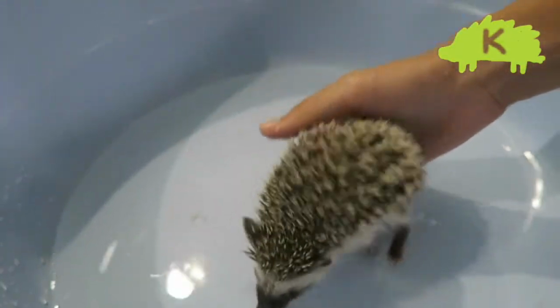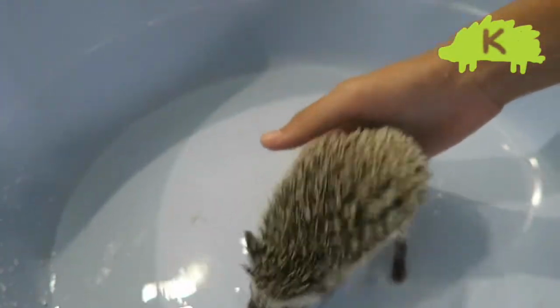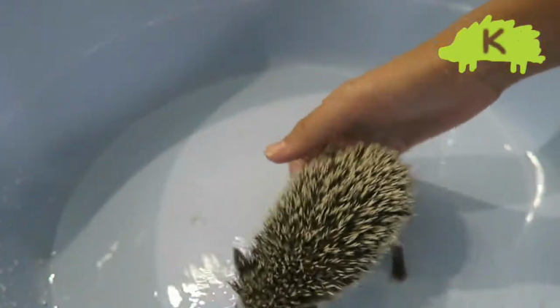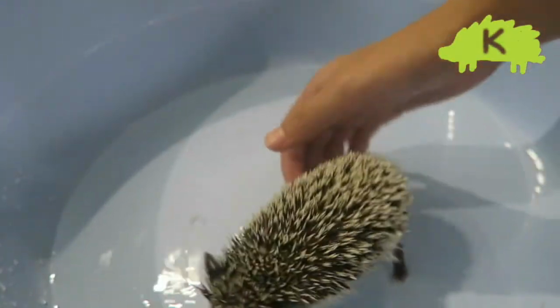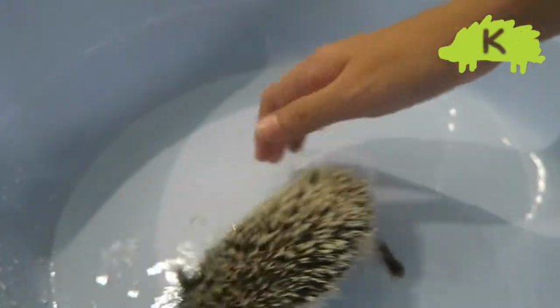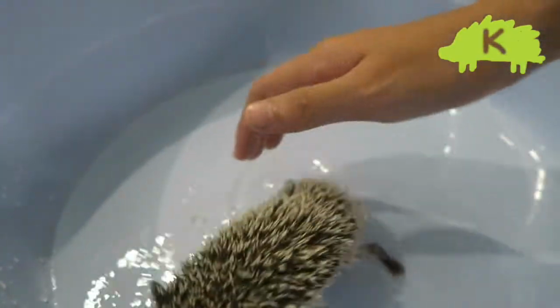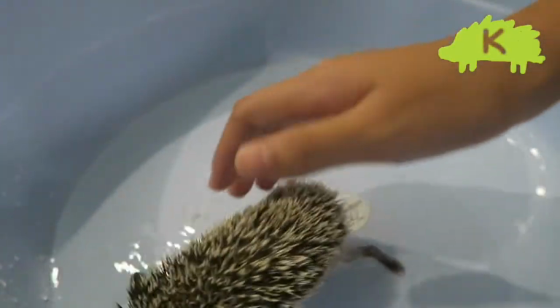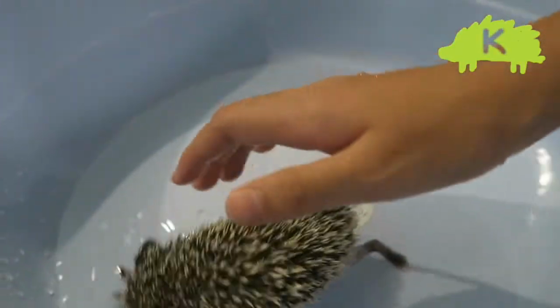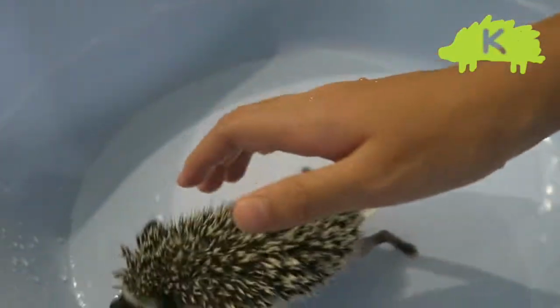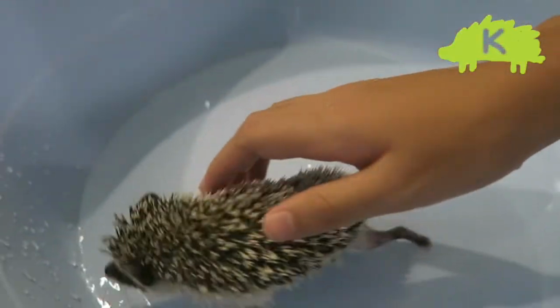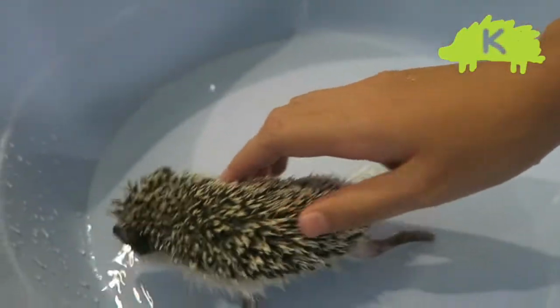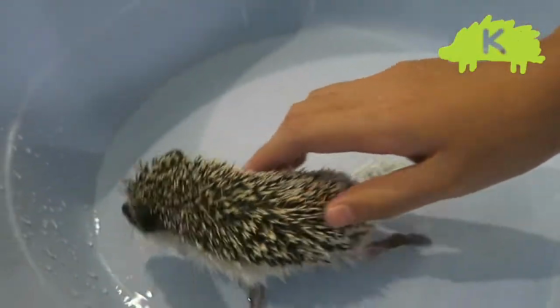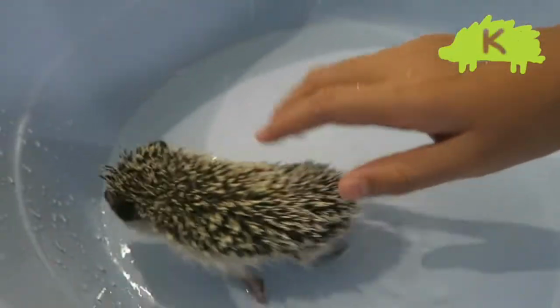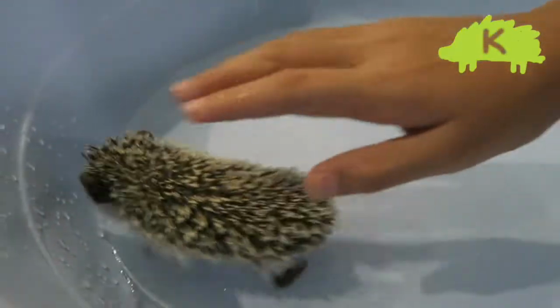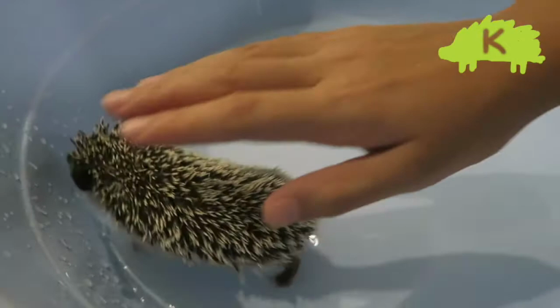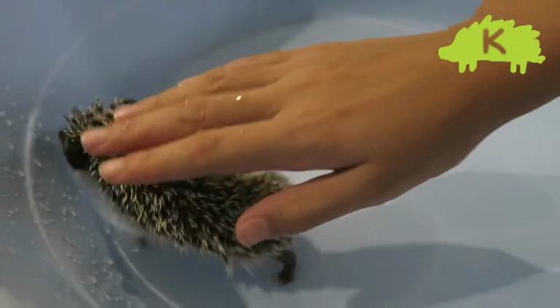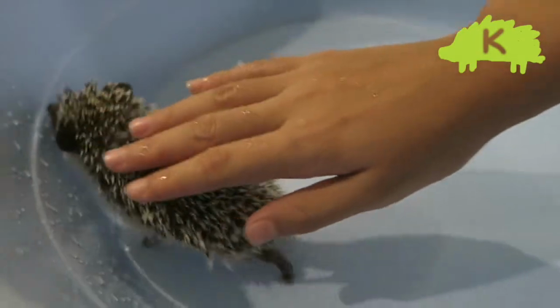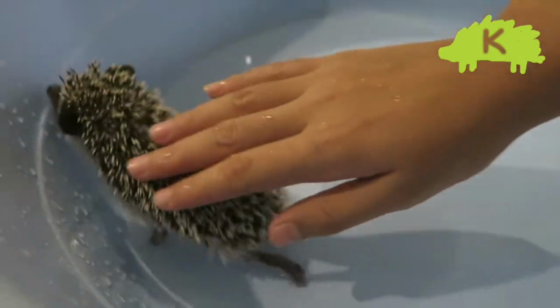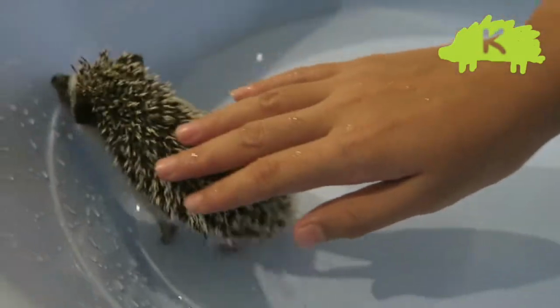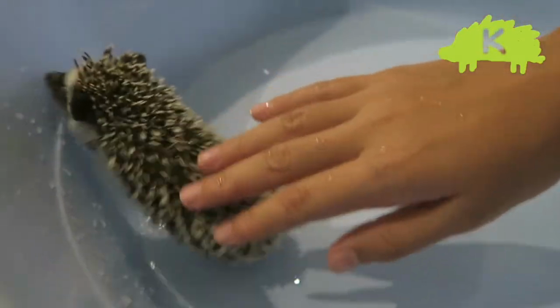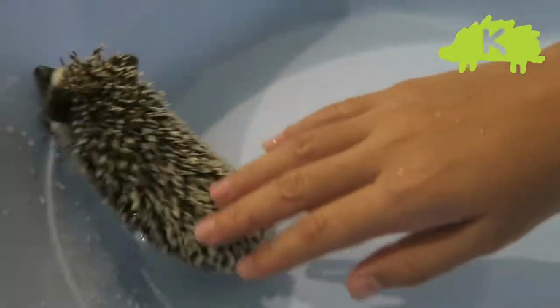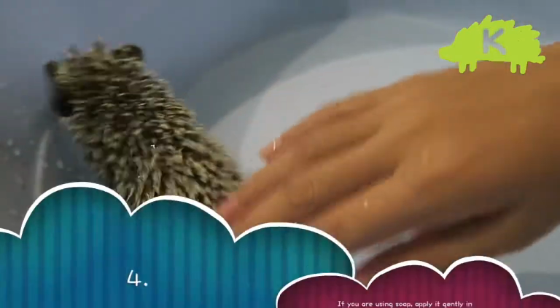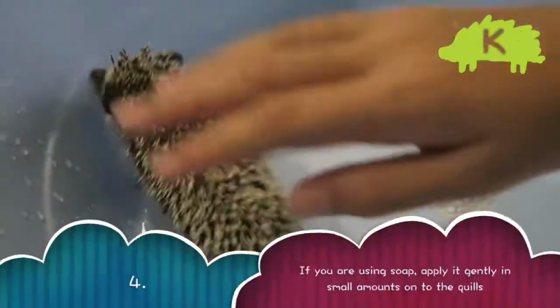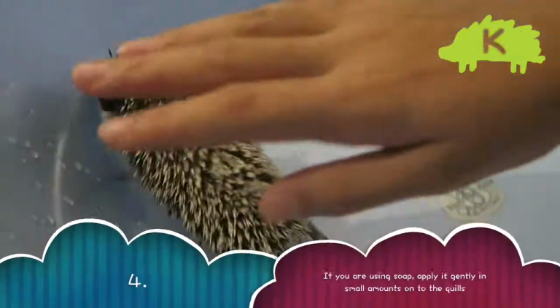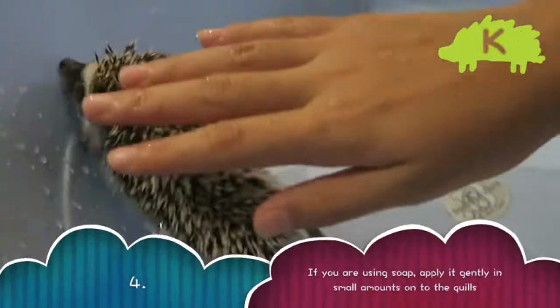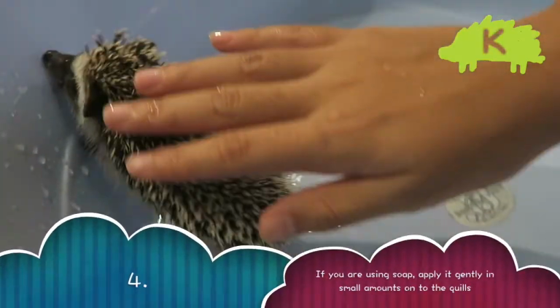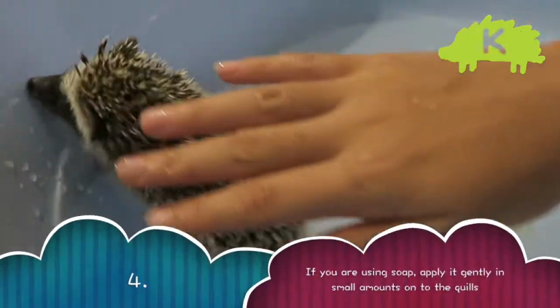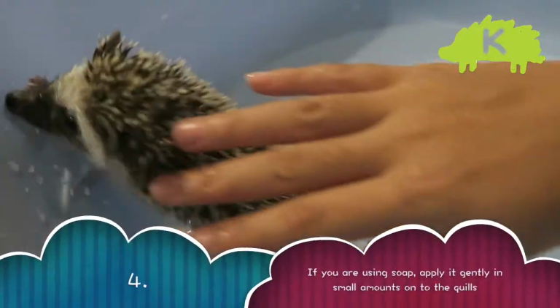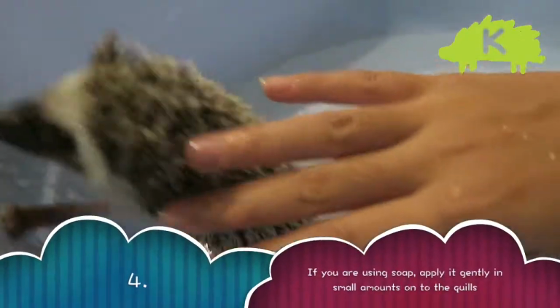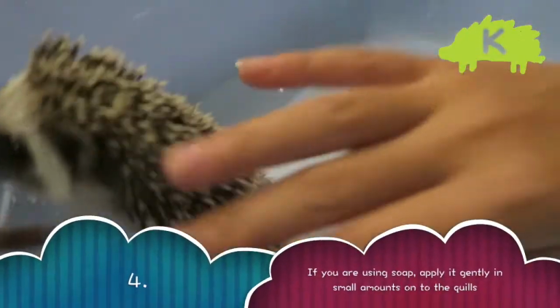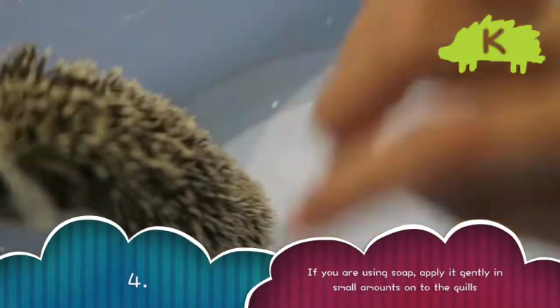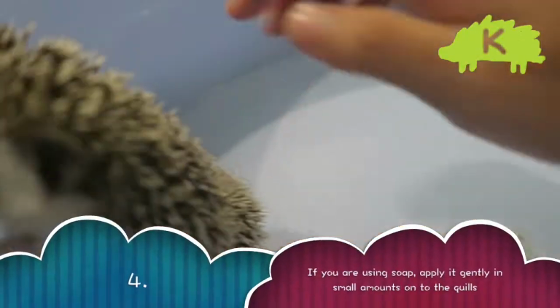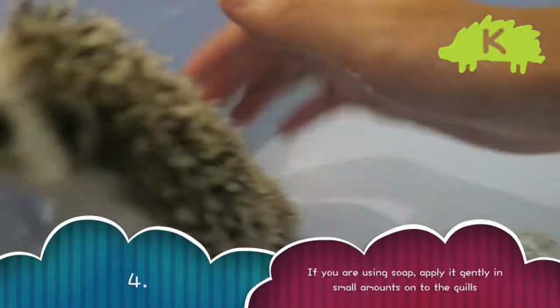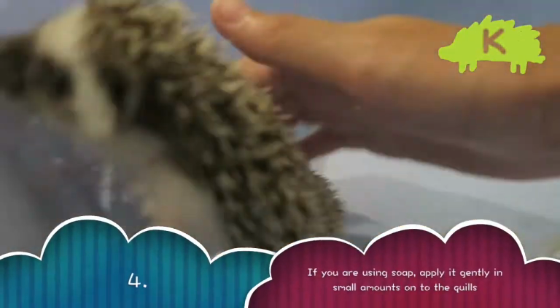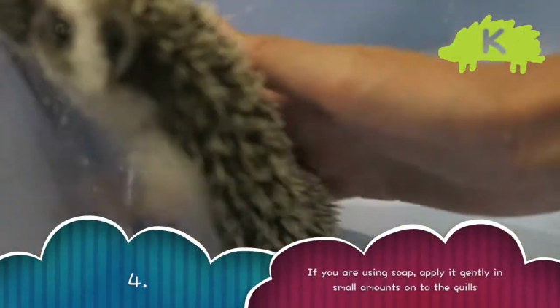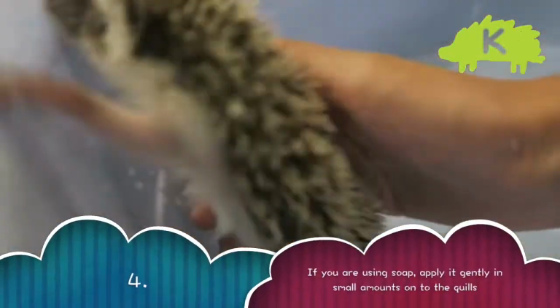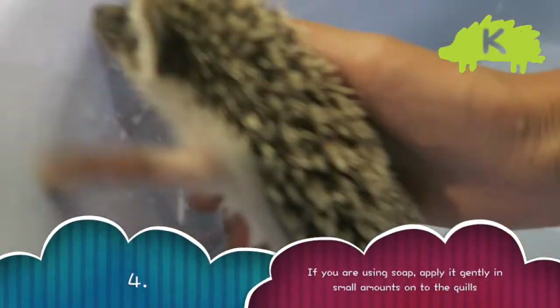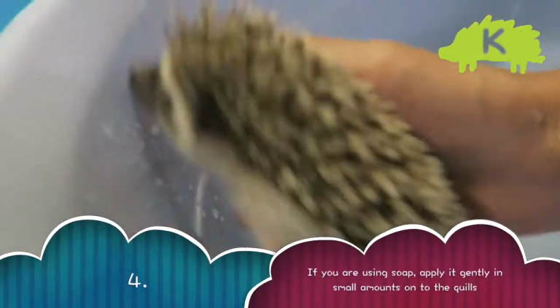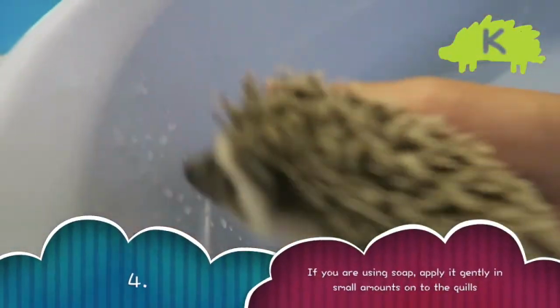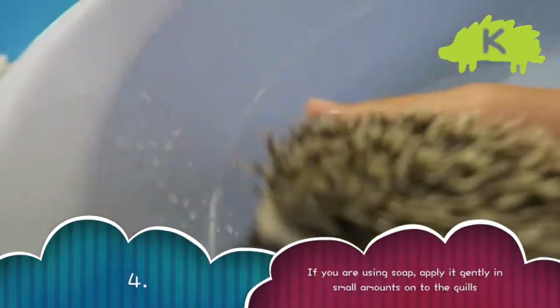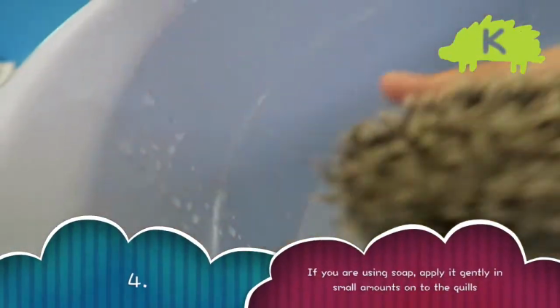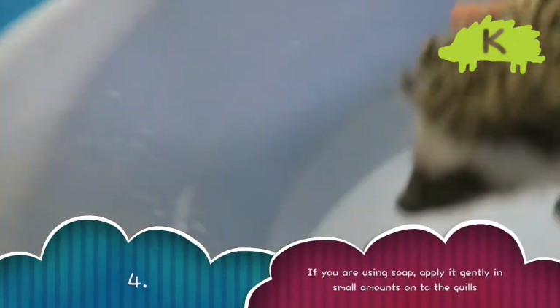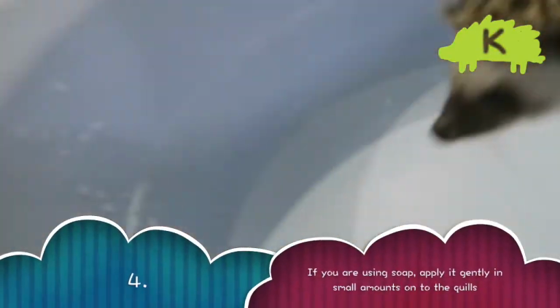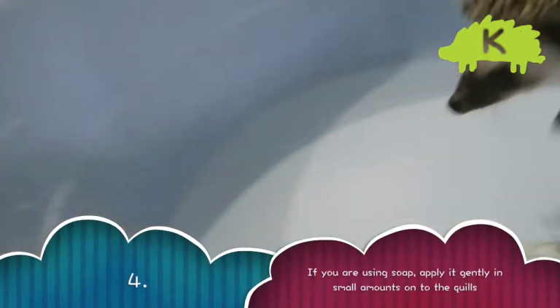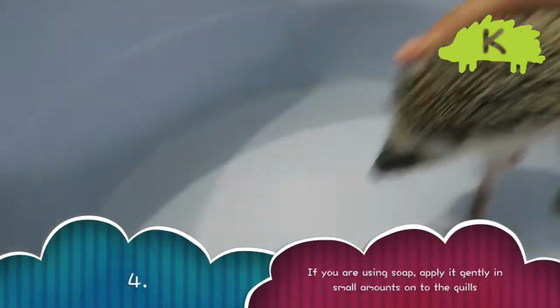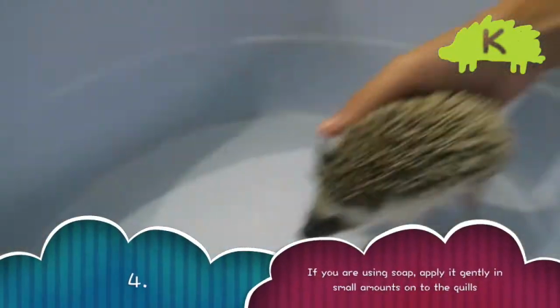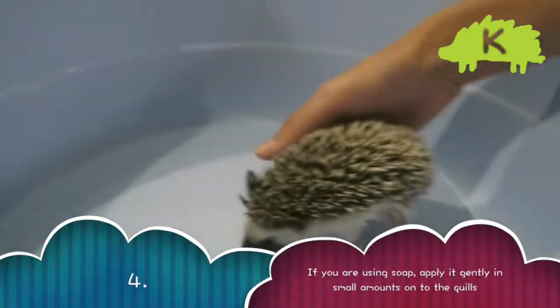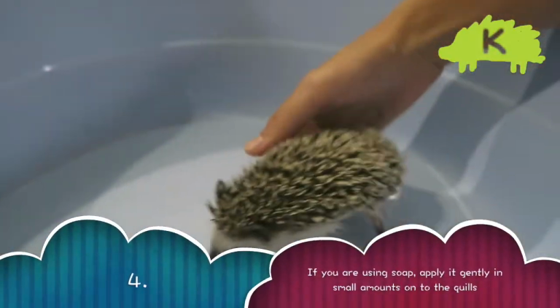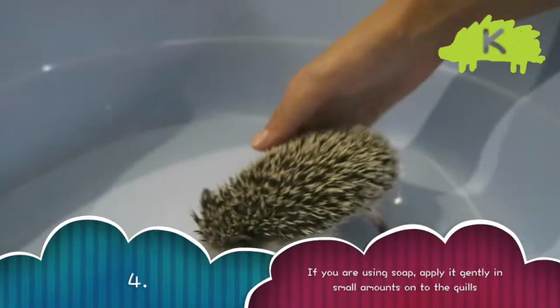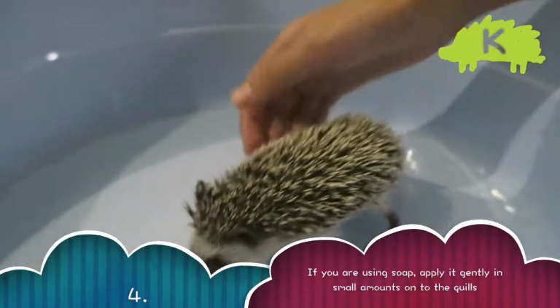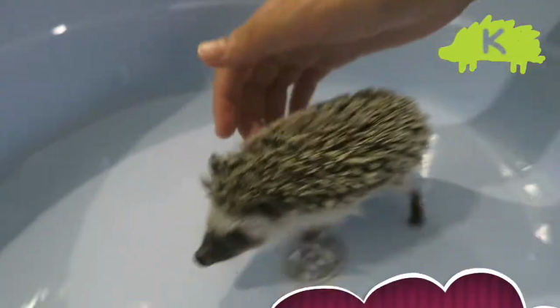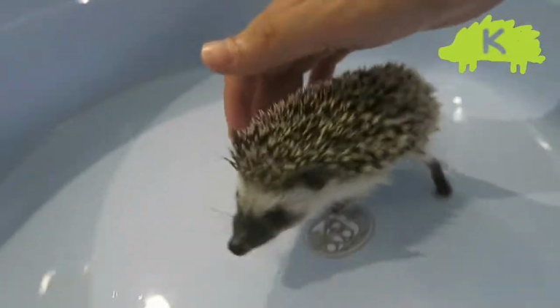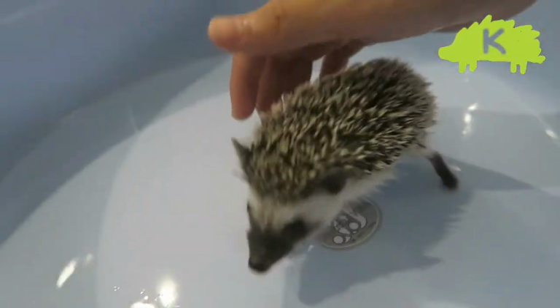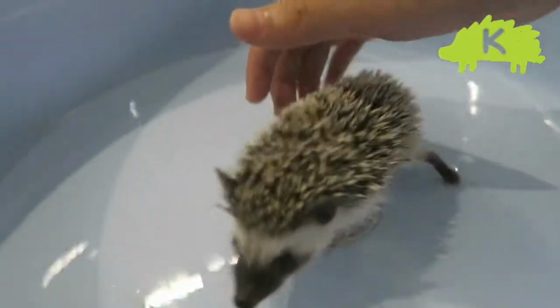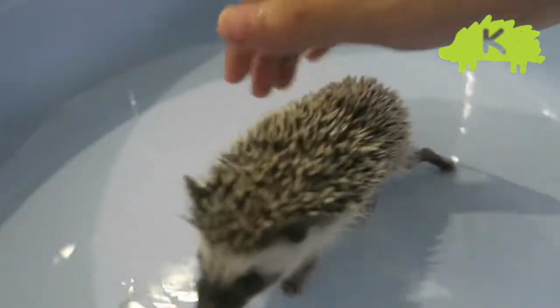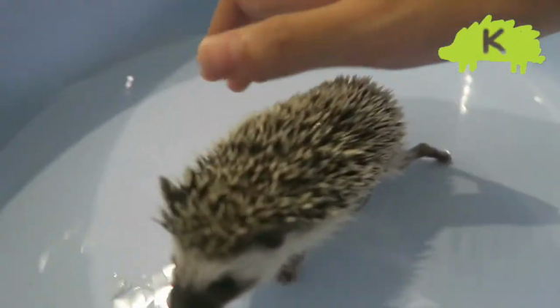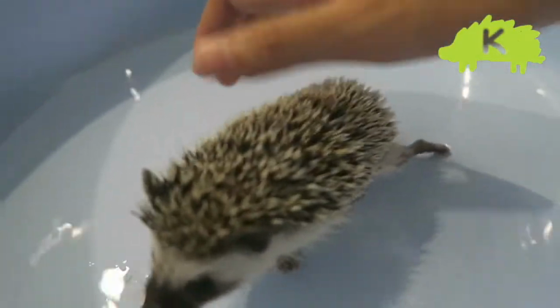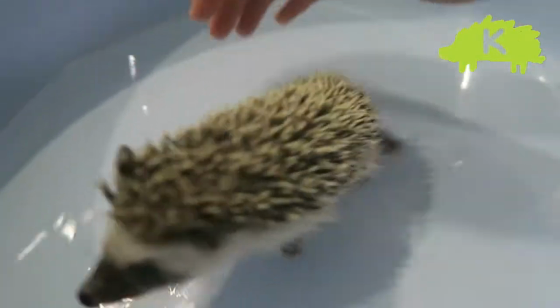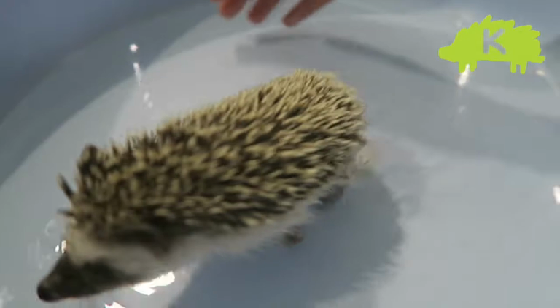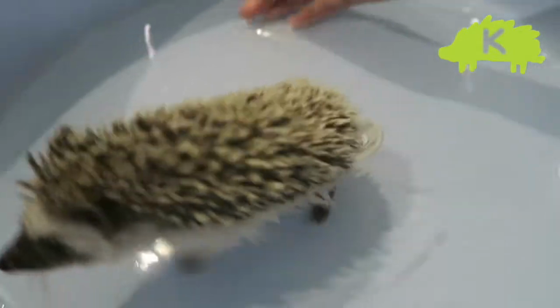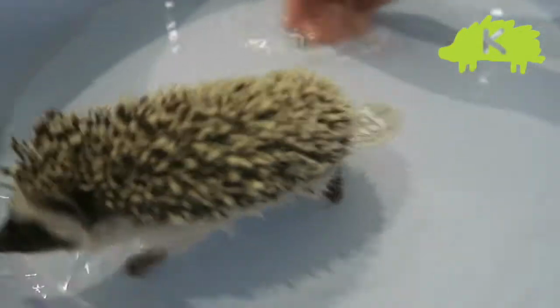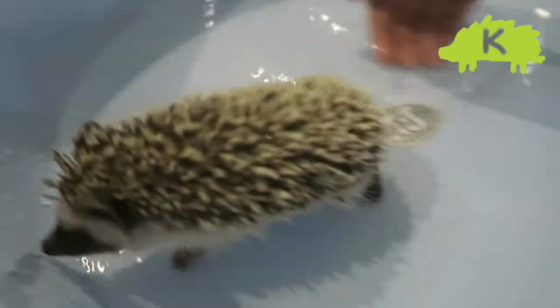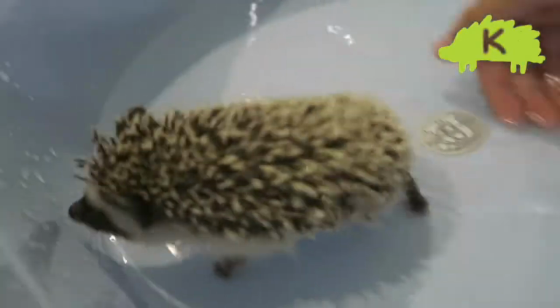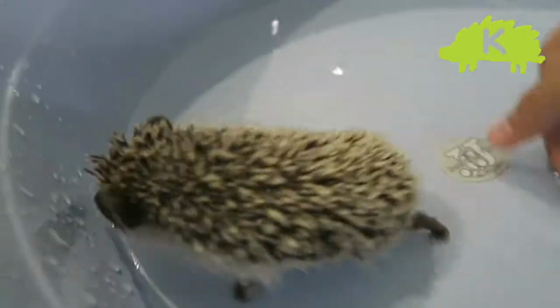If you decide that you want to use soap, apply it in small amounts and rub it in your hand before applying it to his quills.